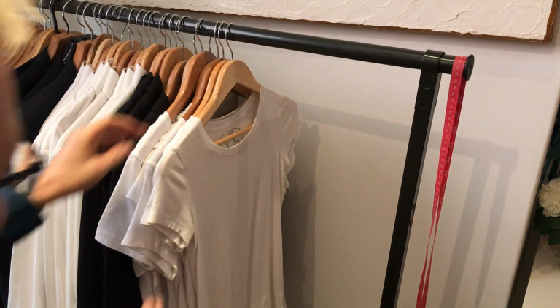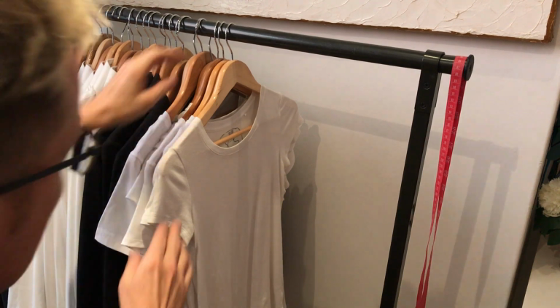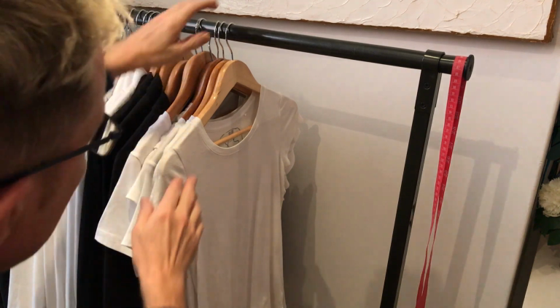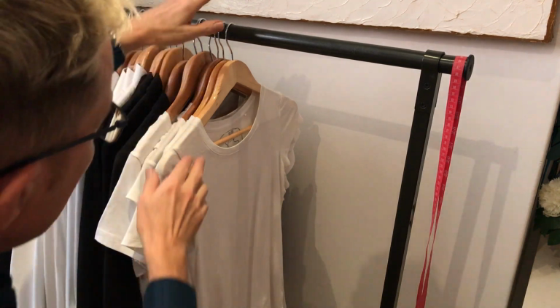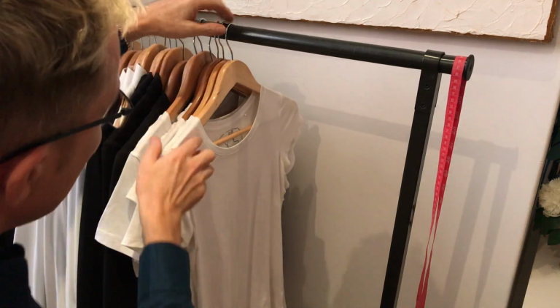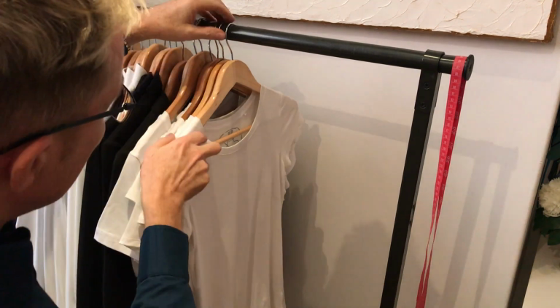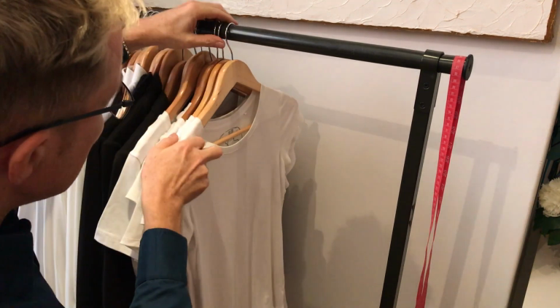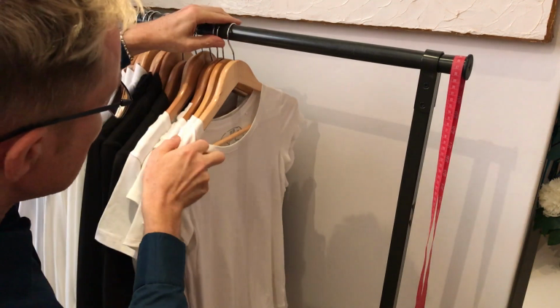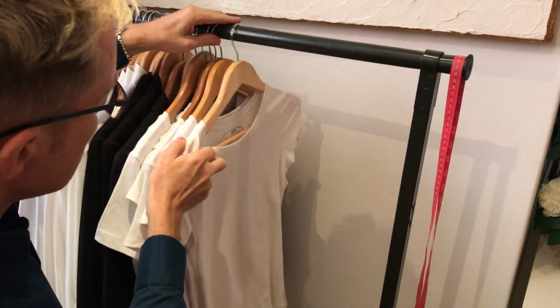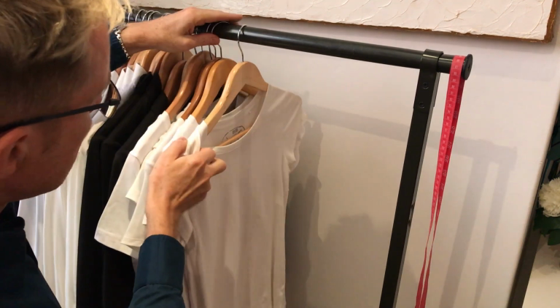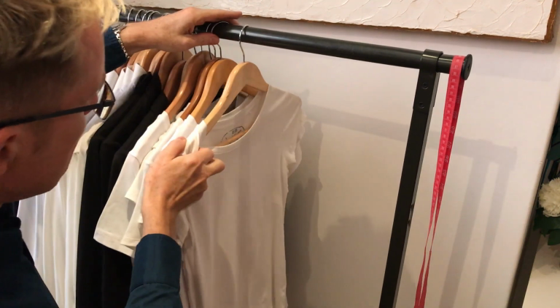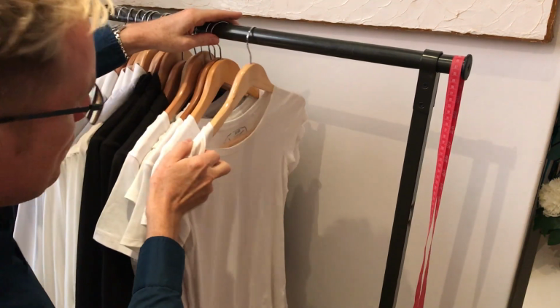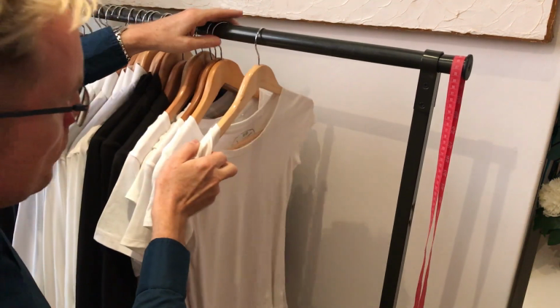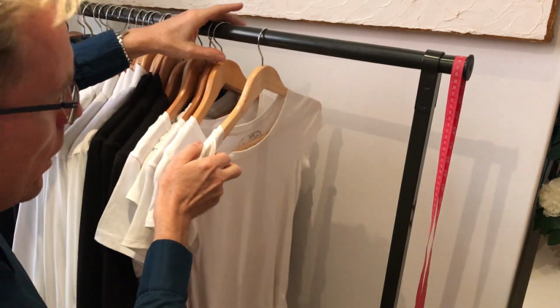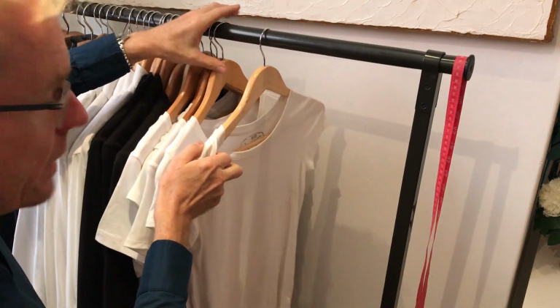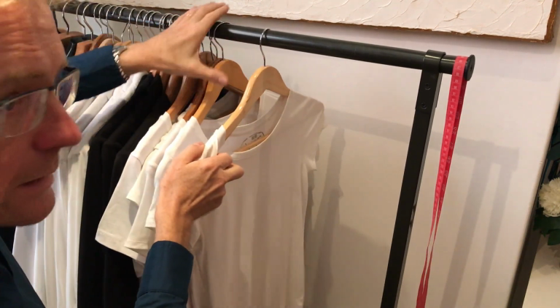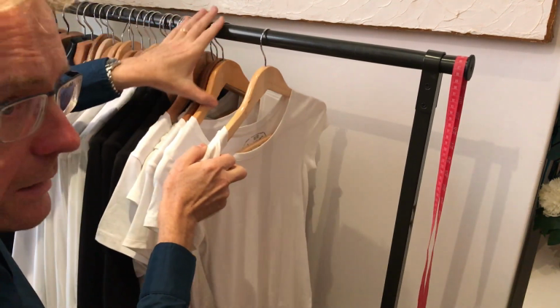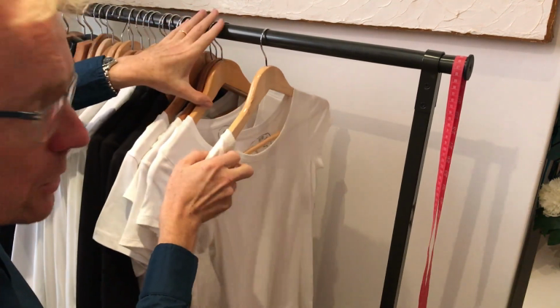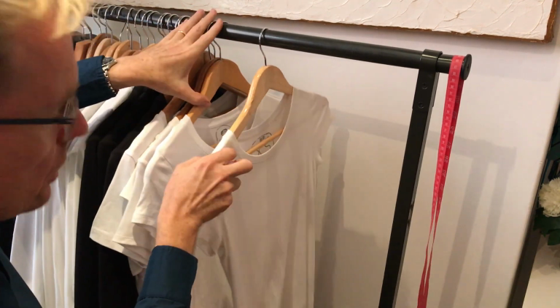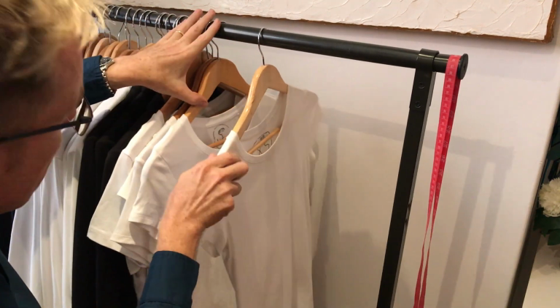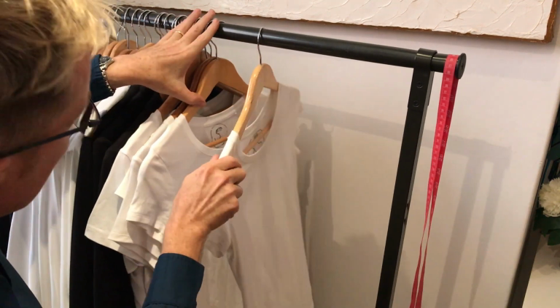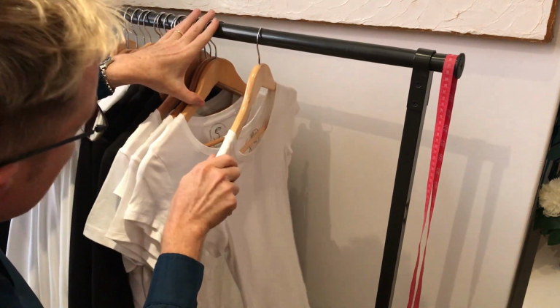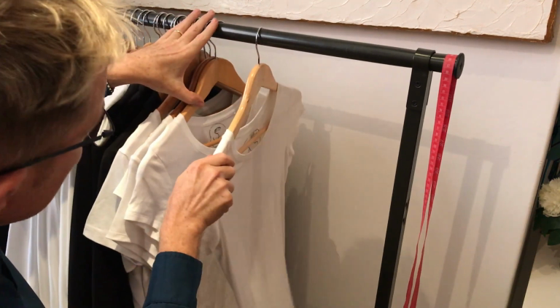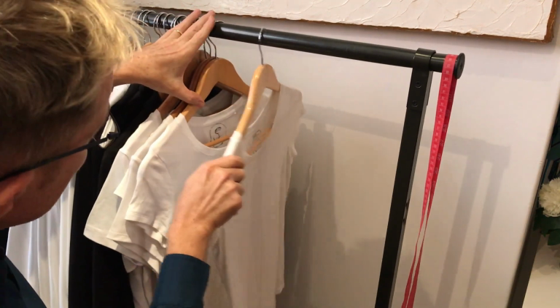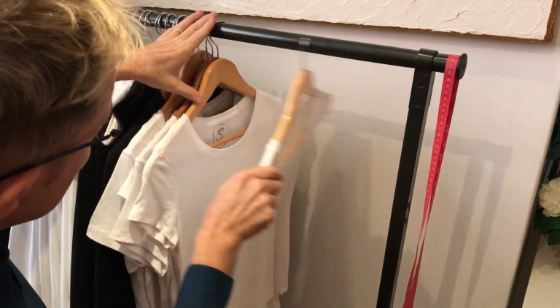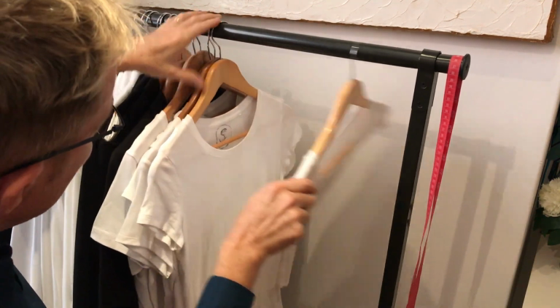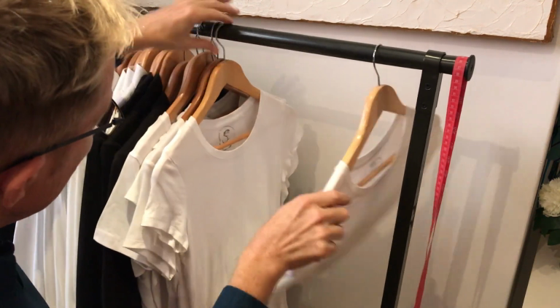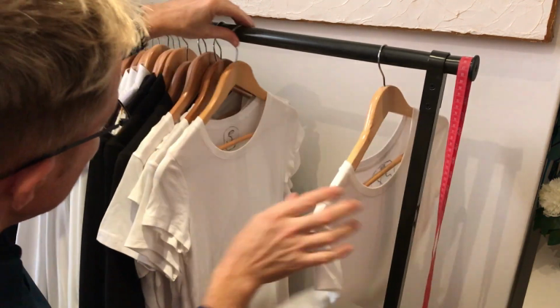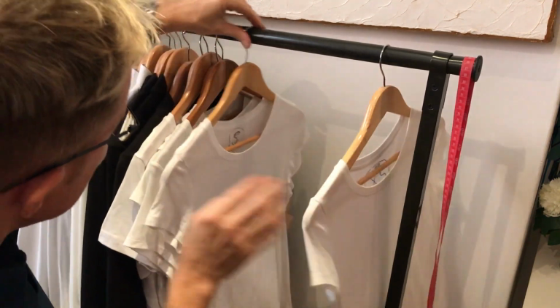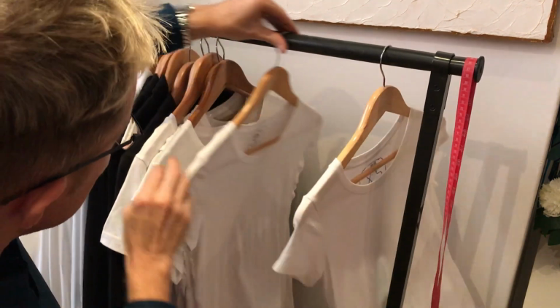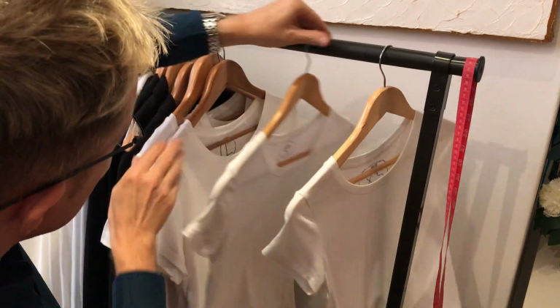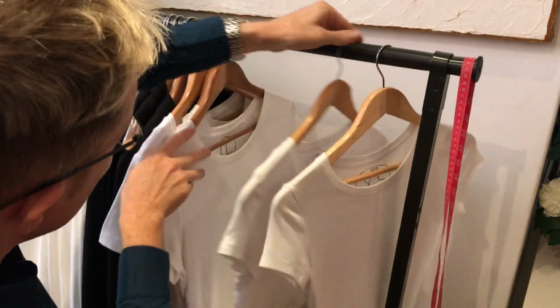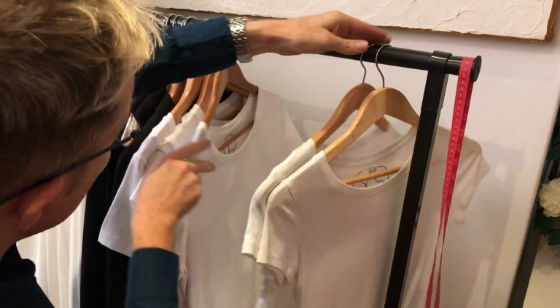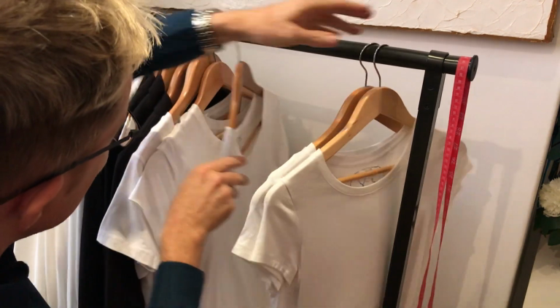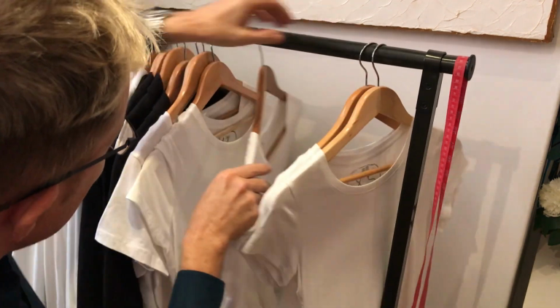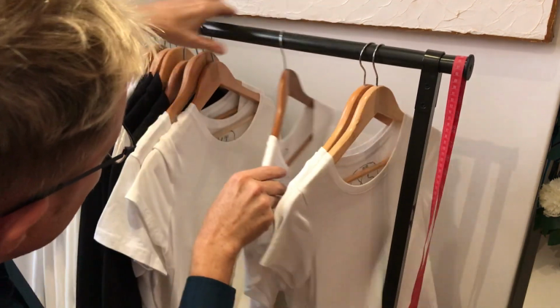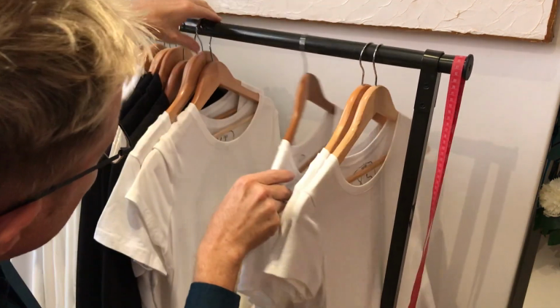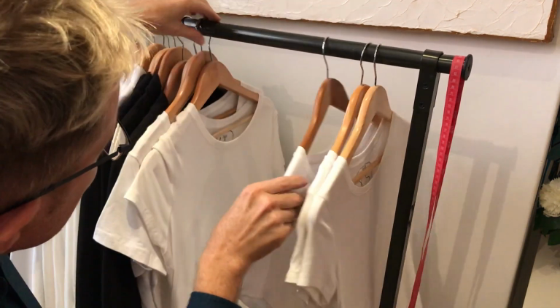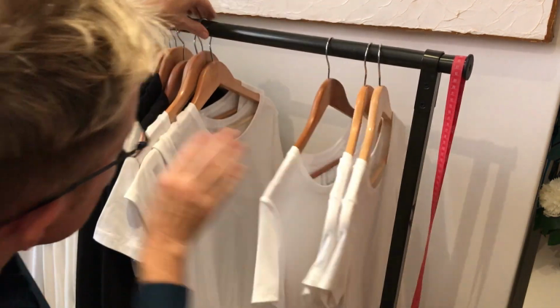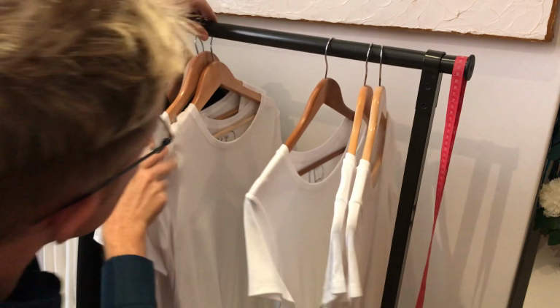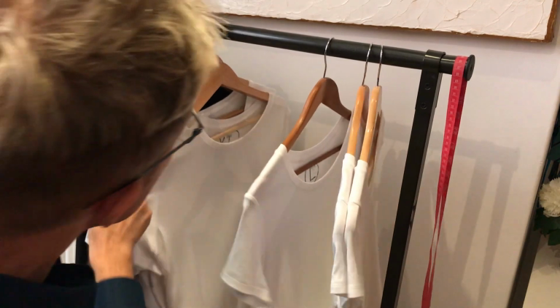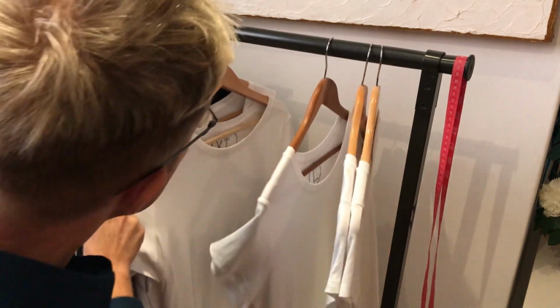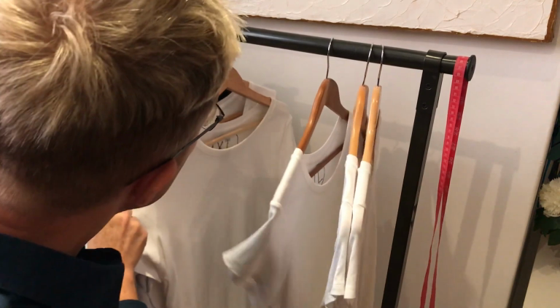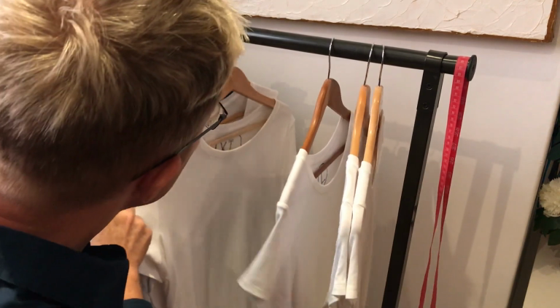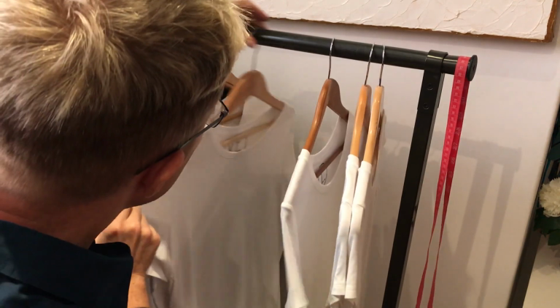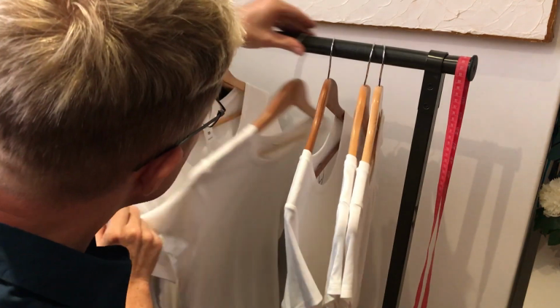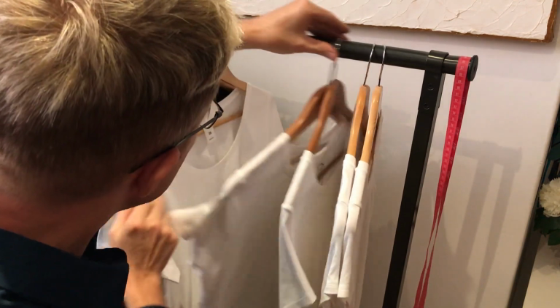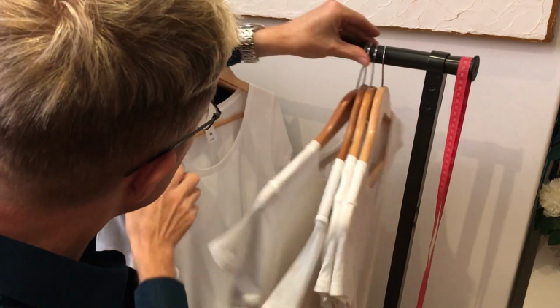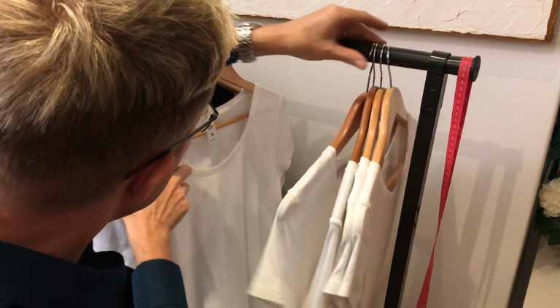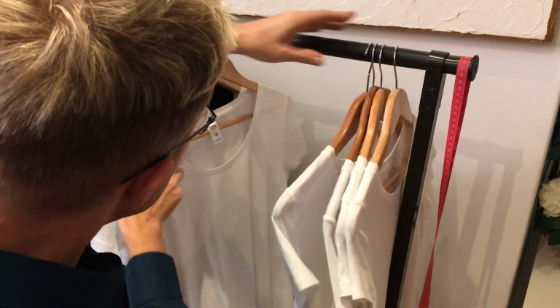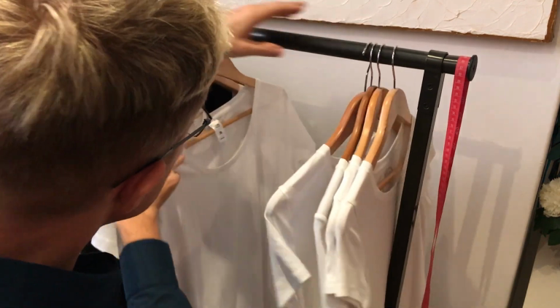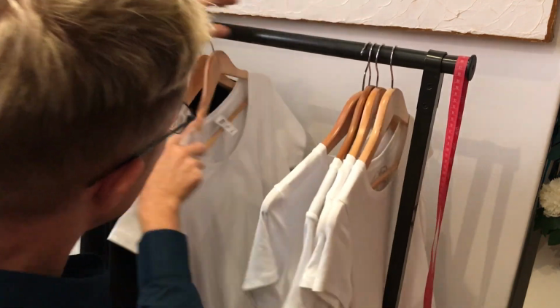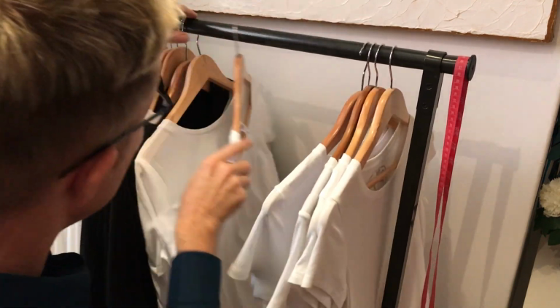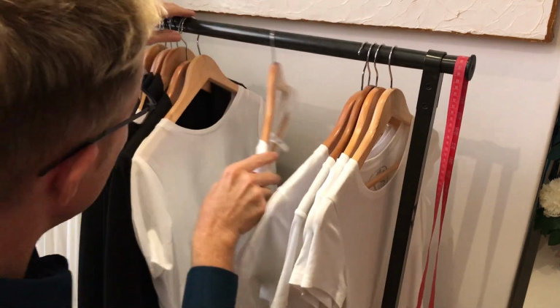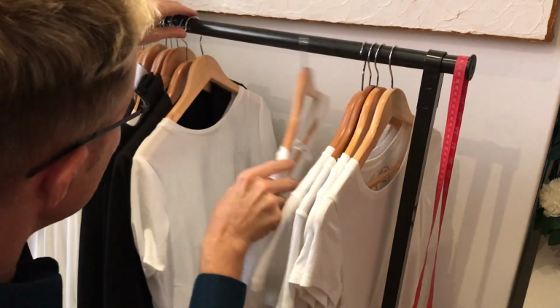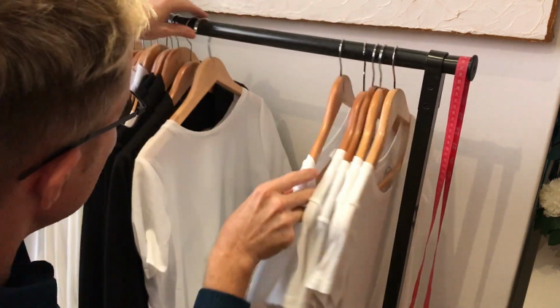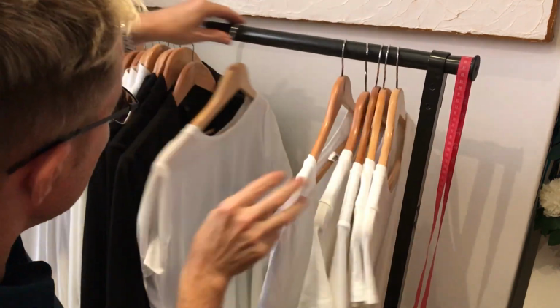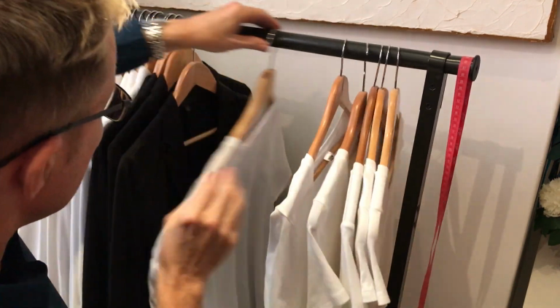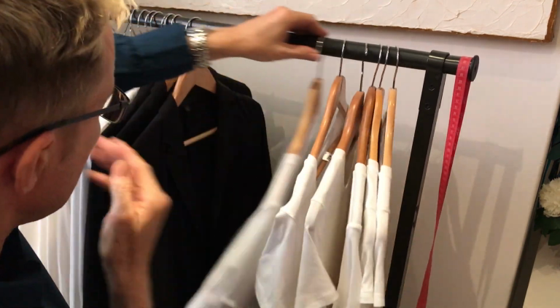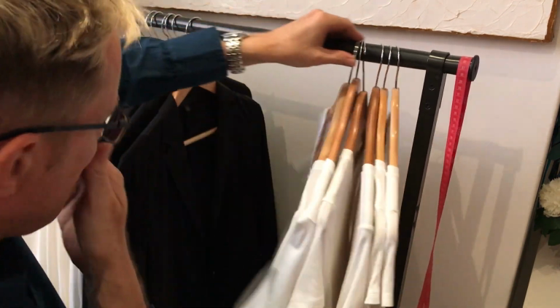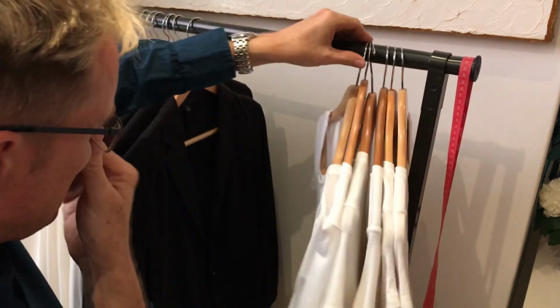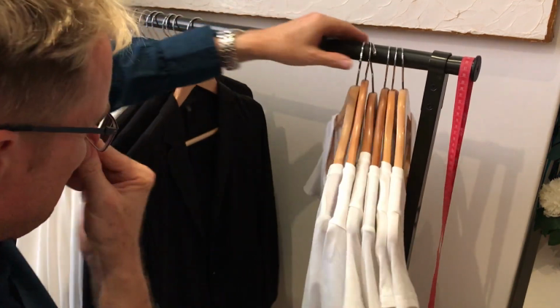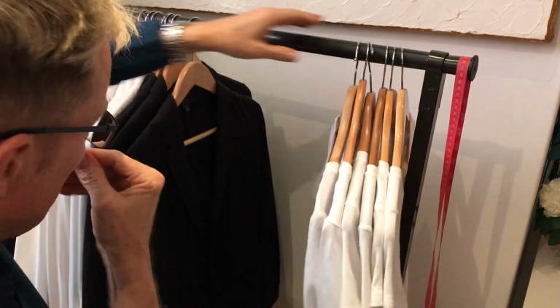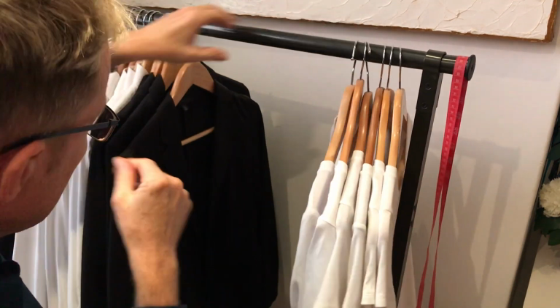First of all, the women's. This is a white t-shirt — extra small, small, large, extra large, and medium. Another one.